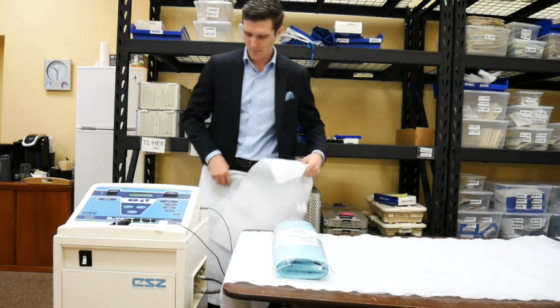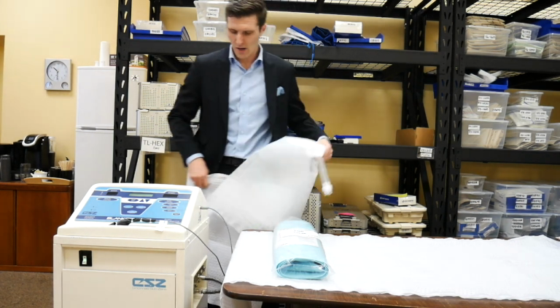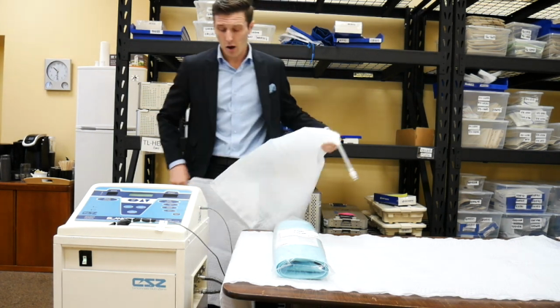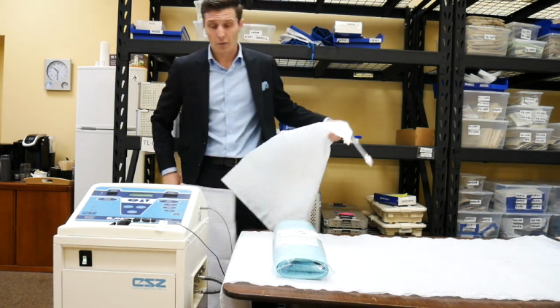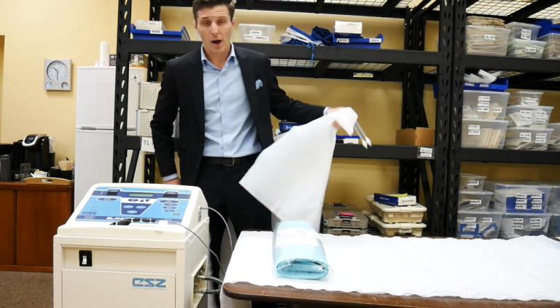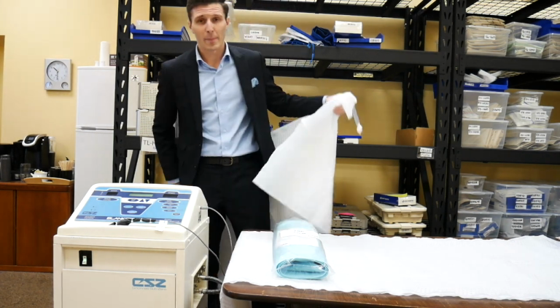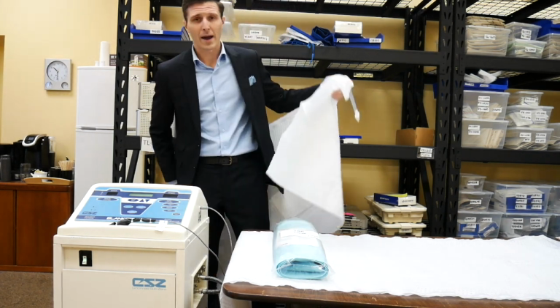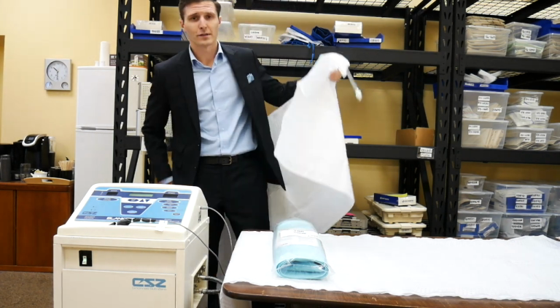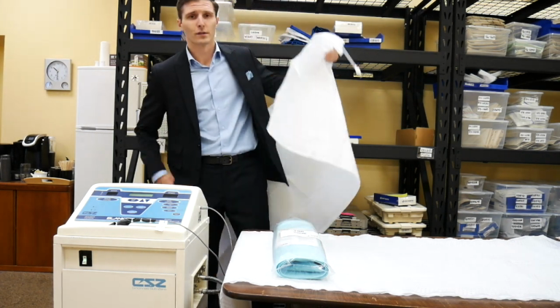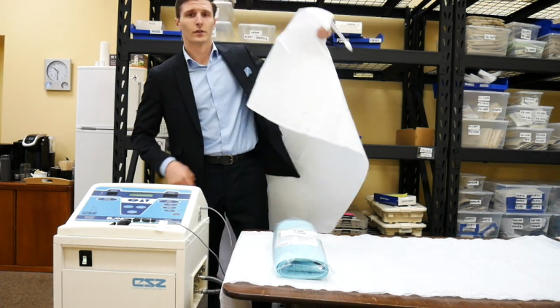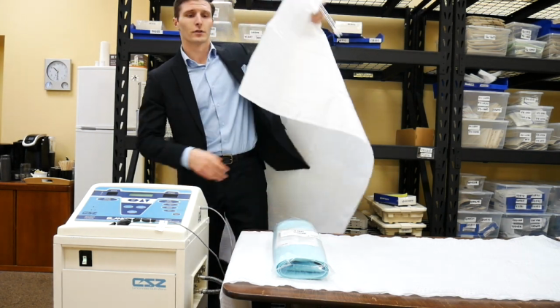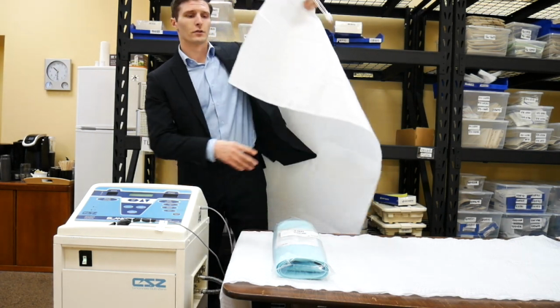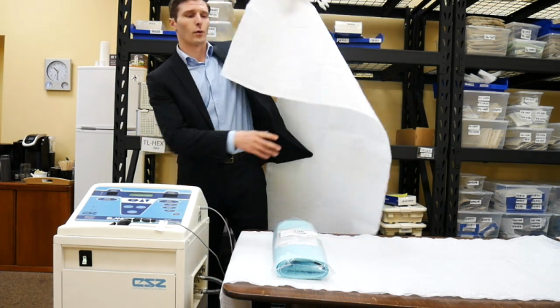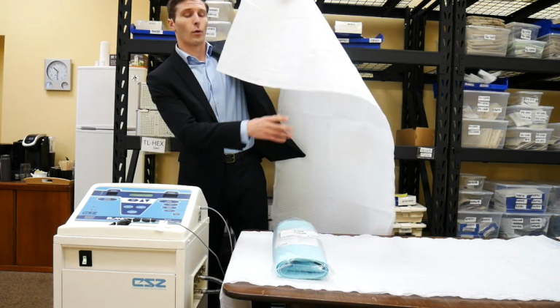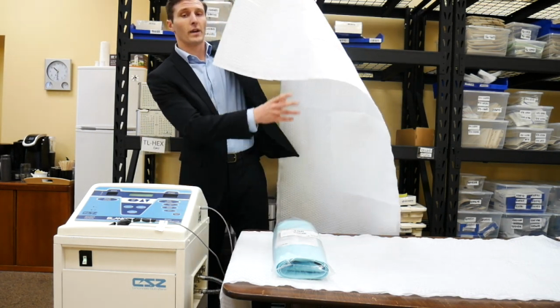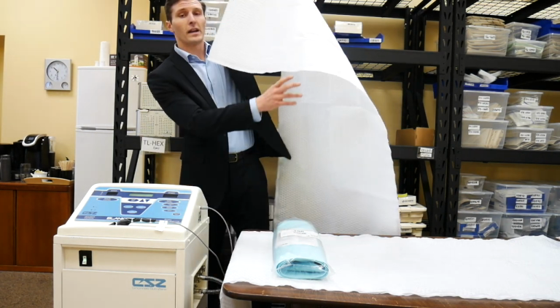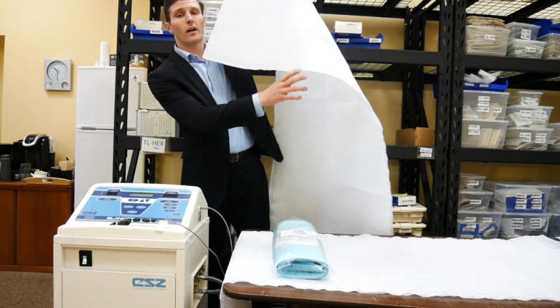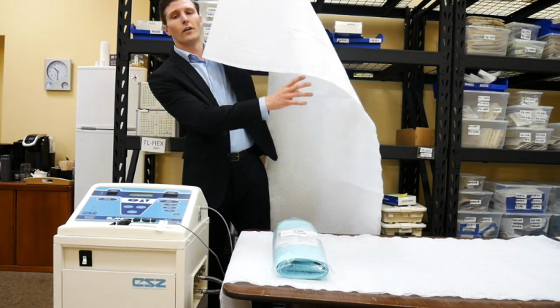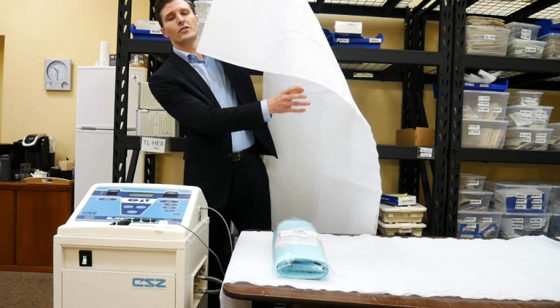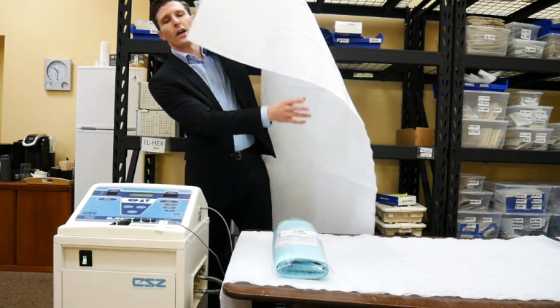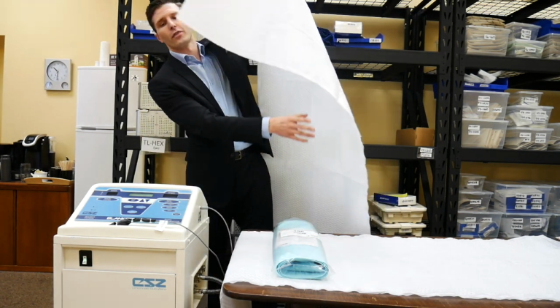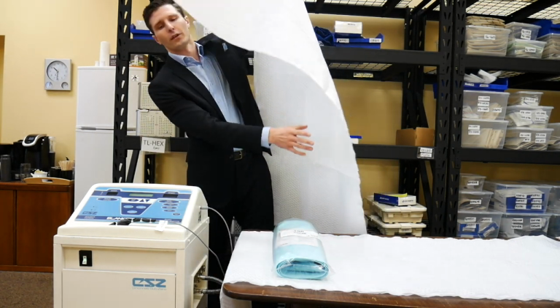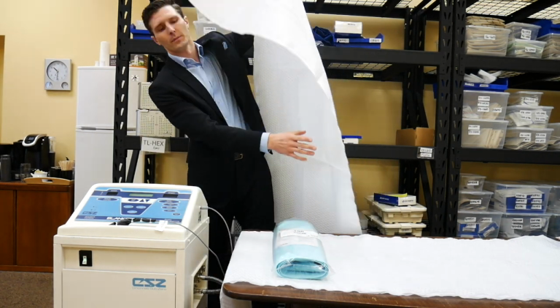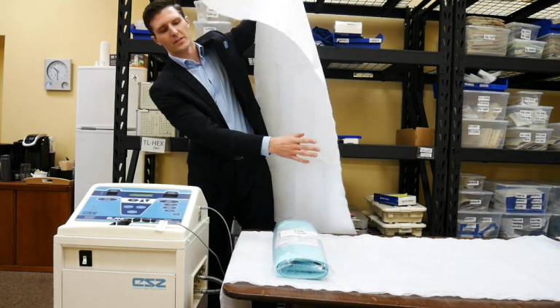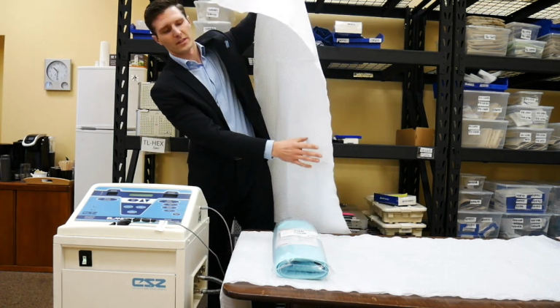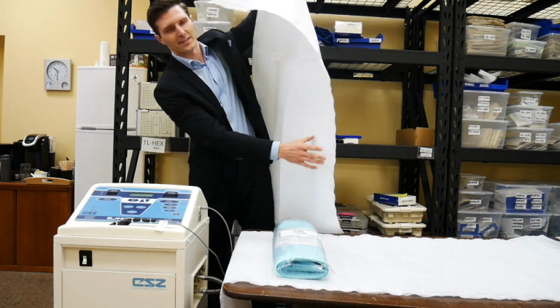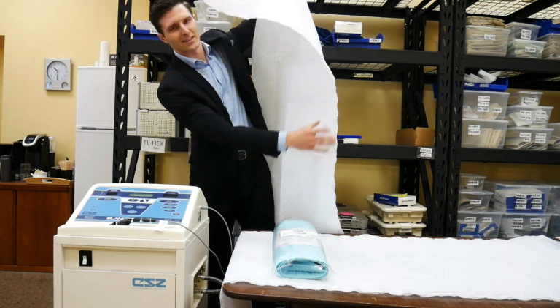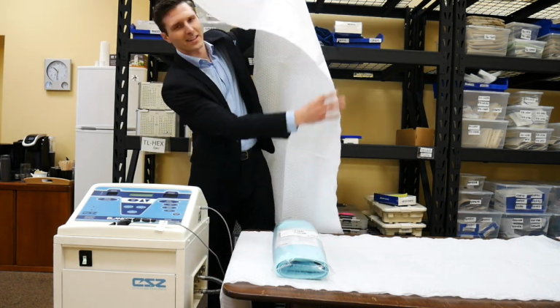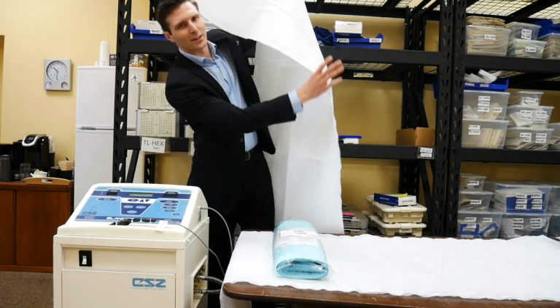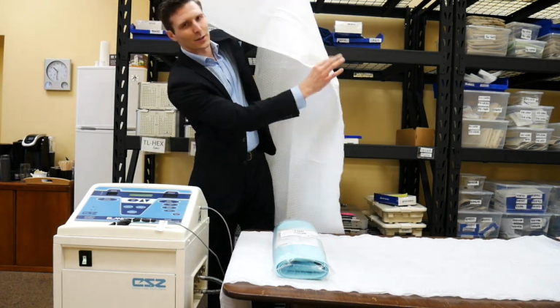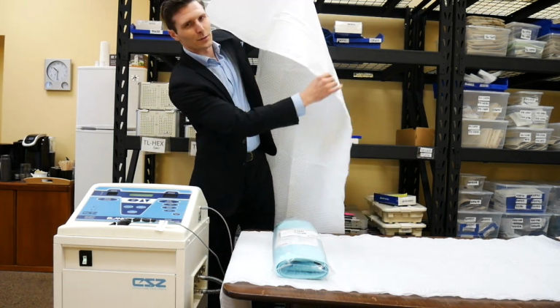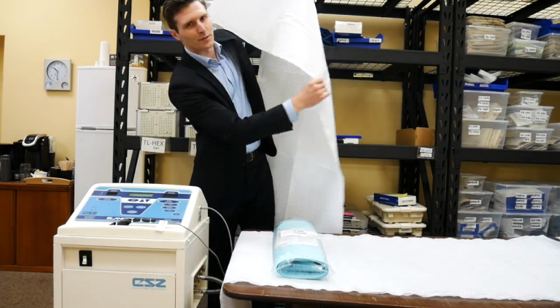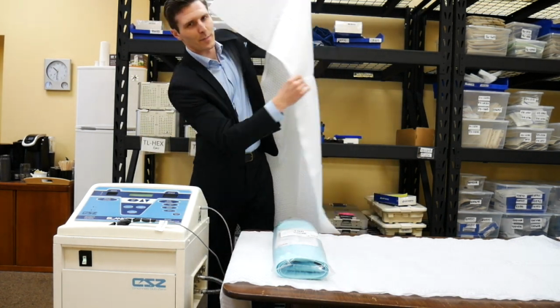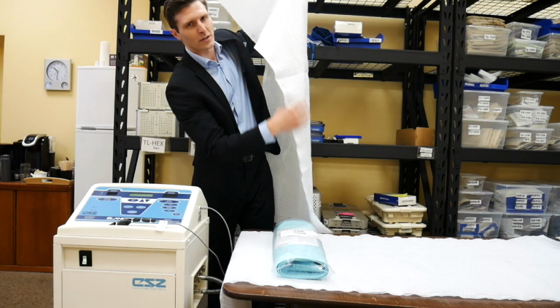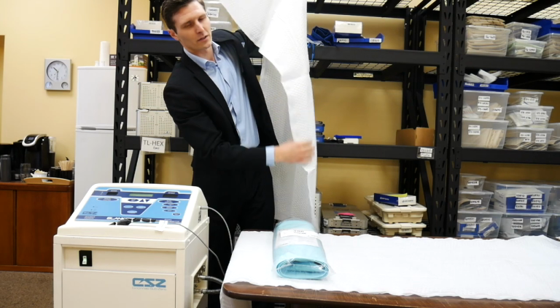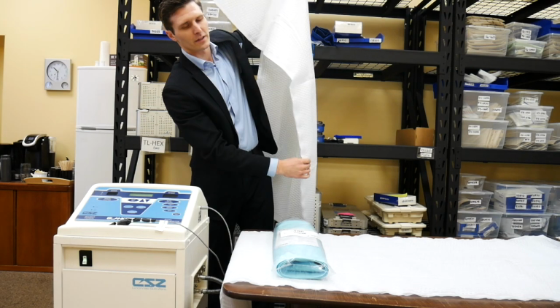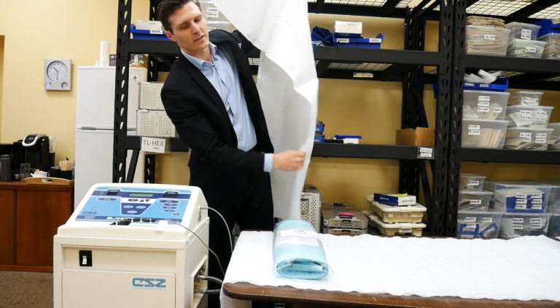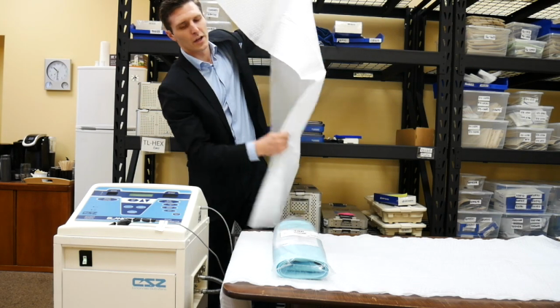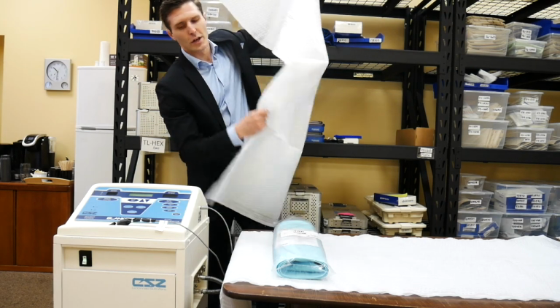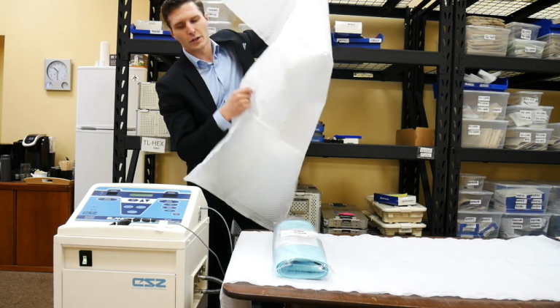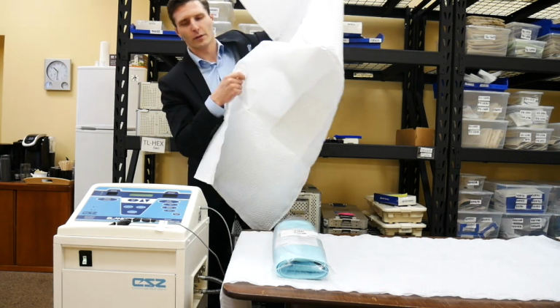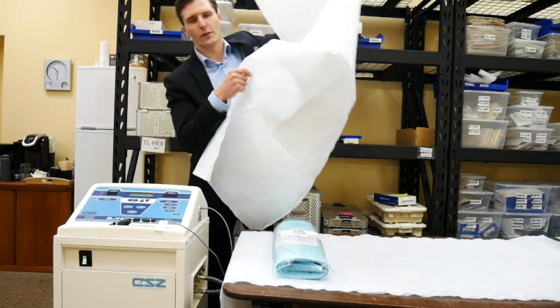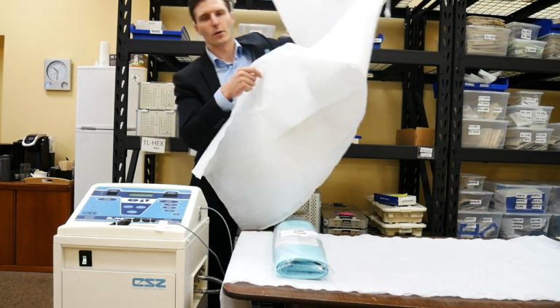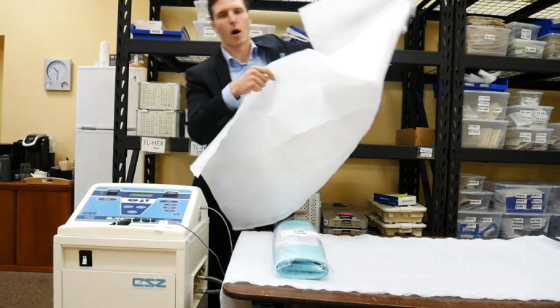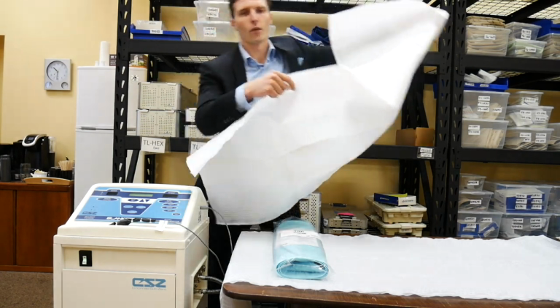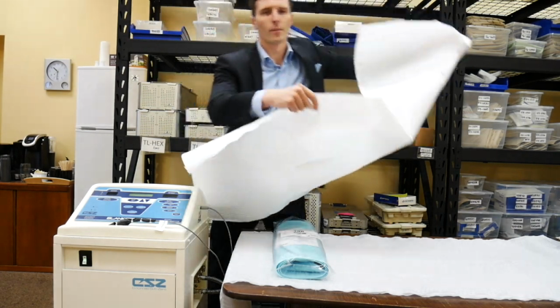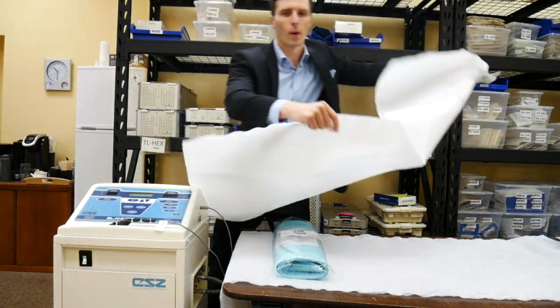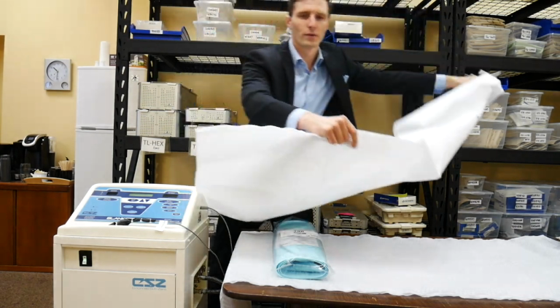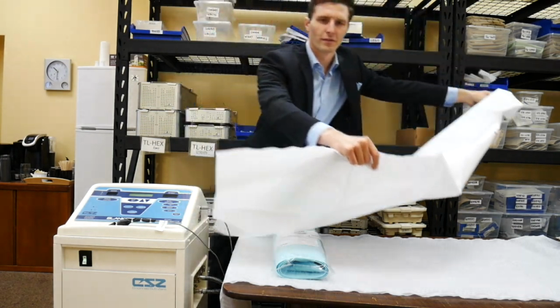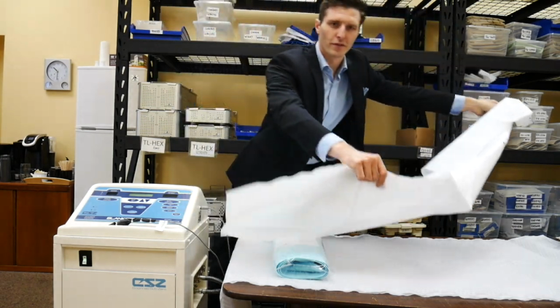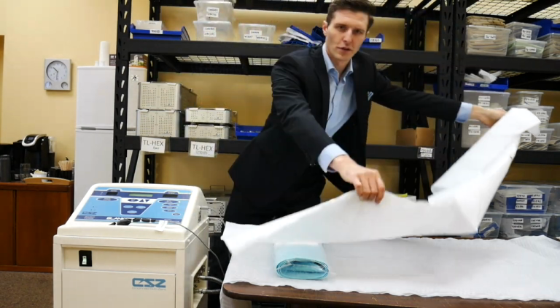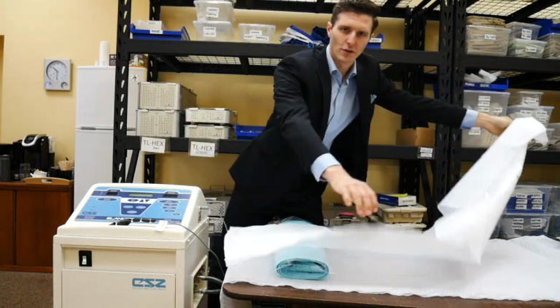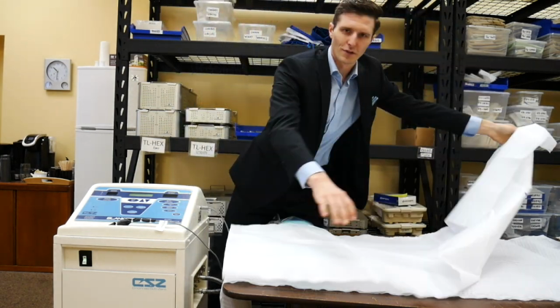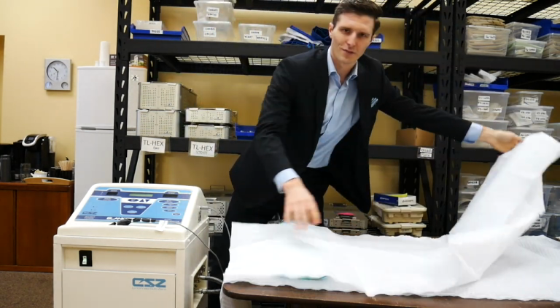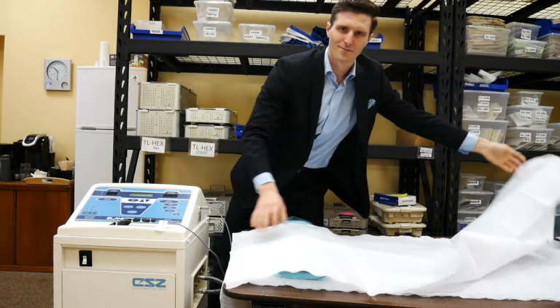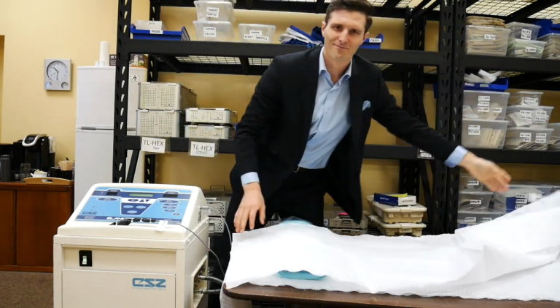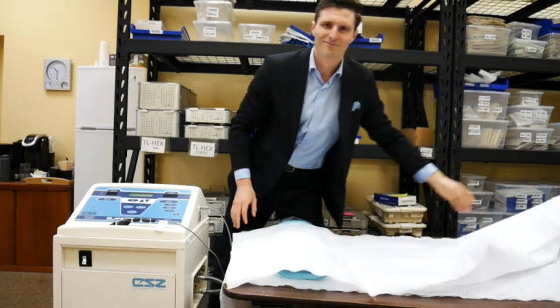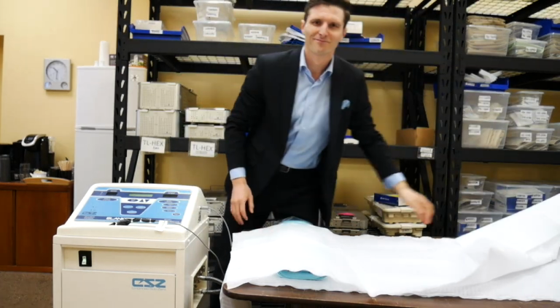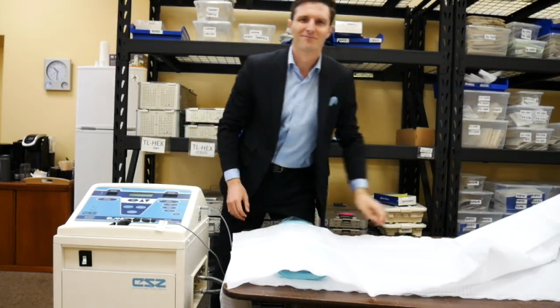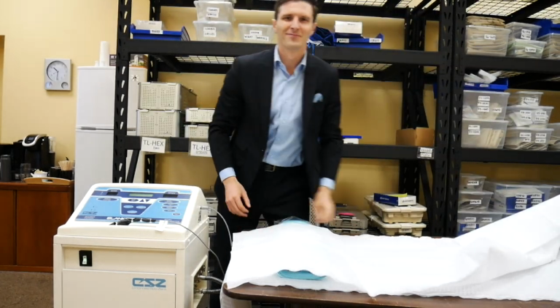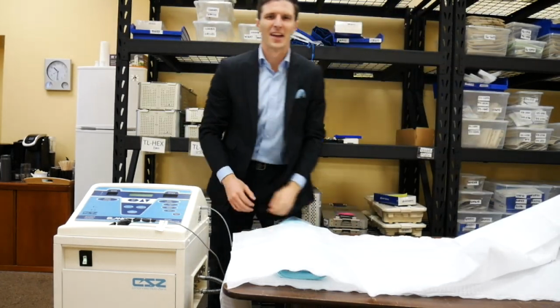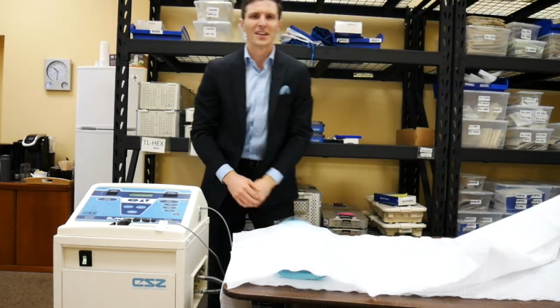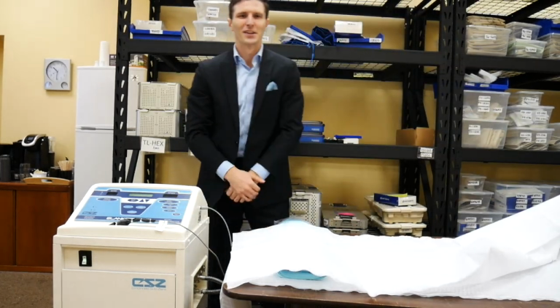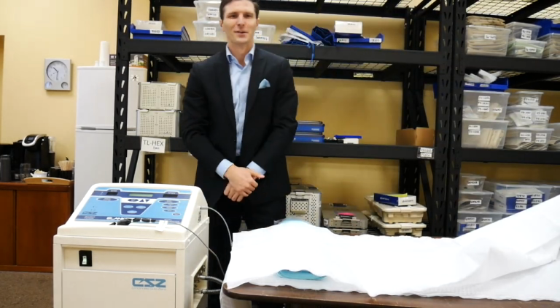I'll now pass it over to Doreen, our GenTherm CSE clinical specialist, to review all the modes and features. Thank you.